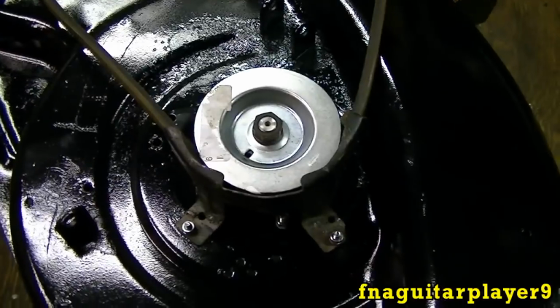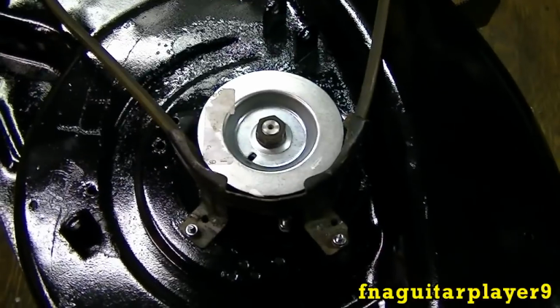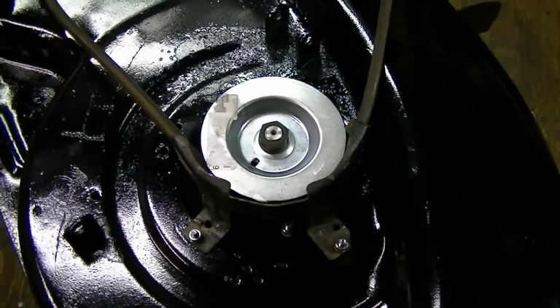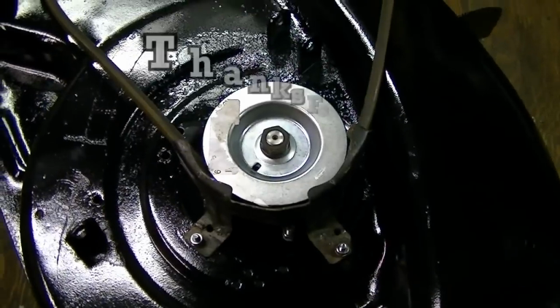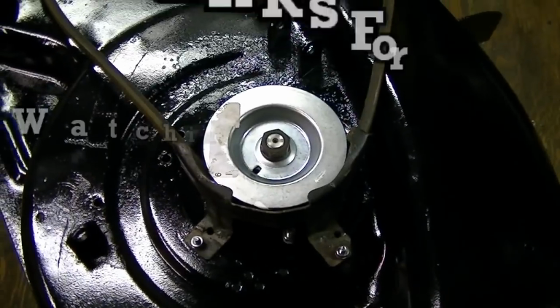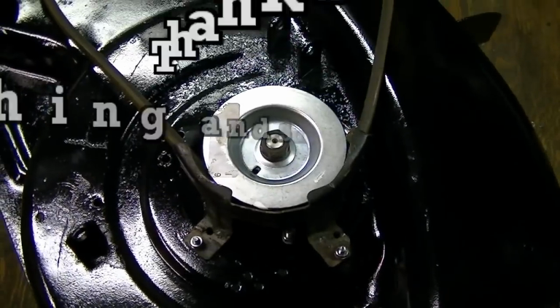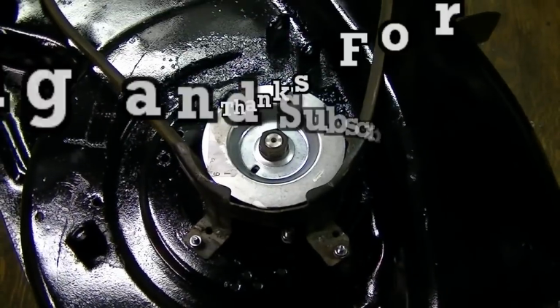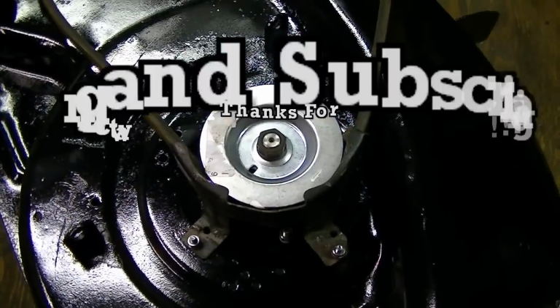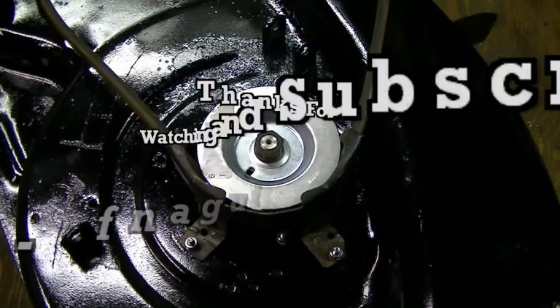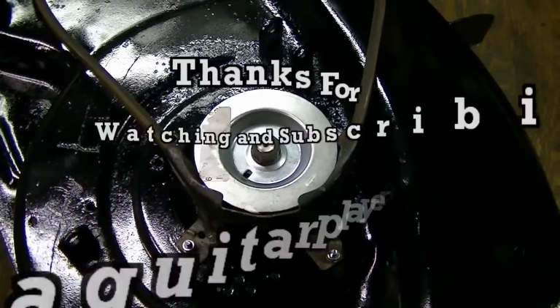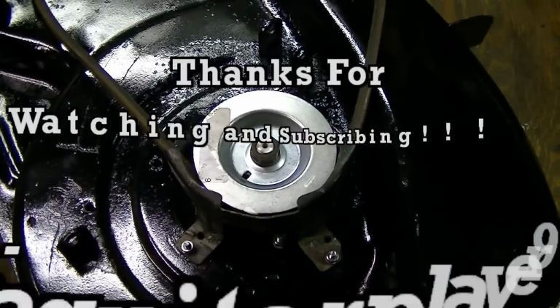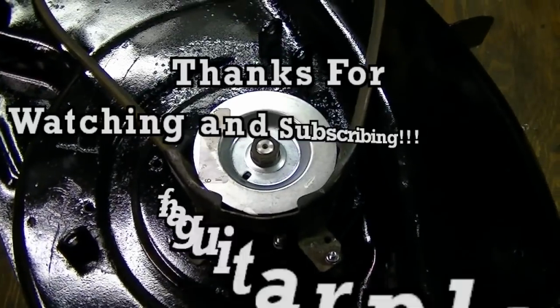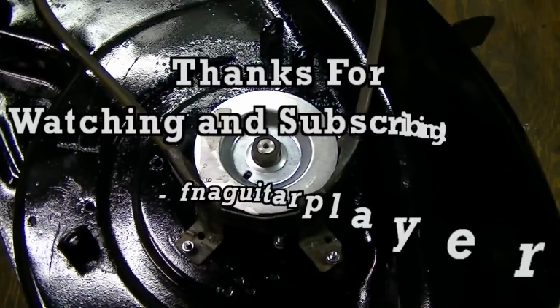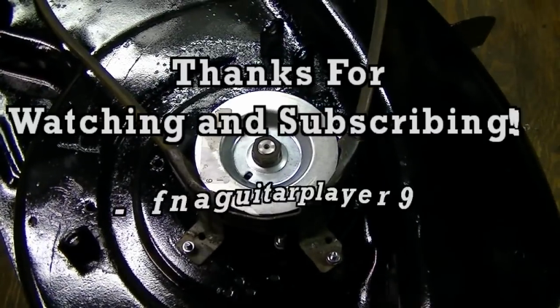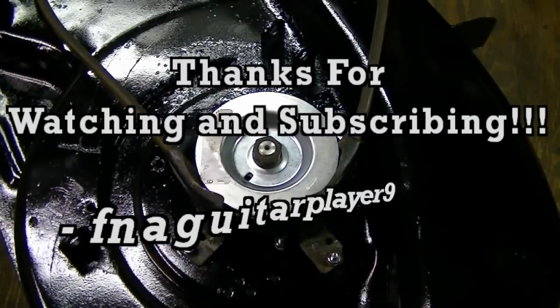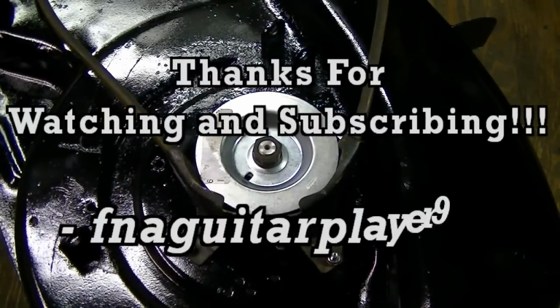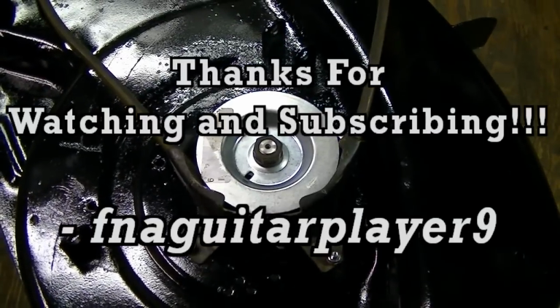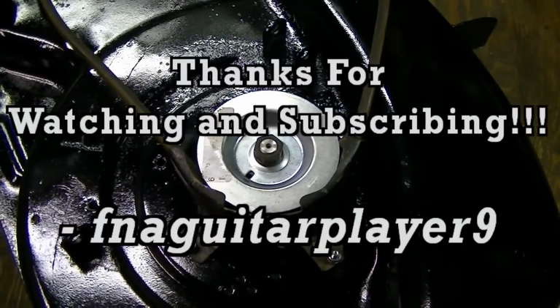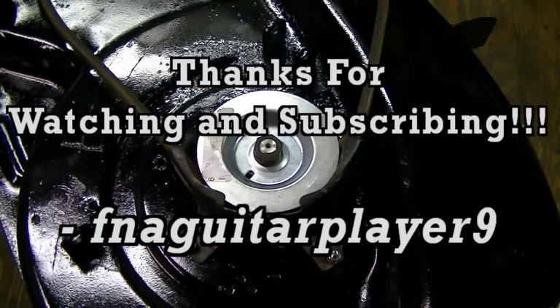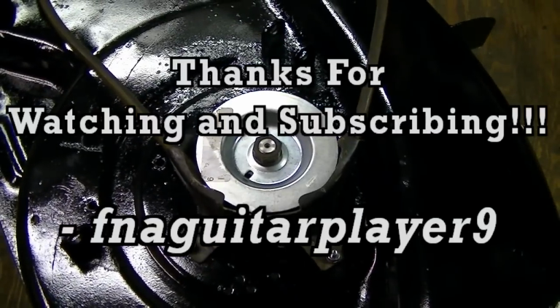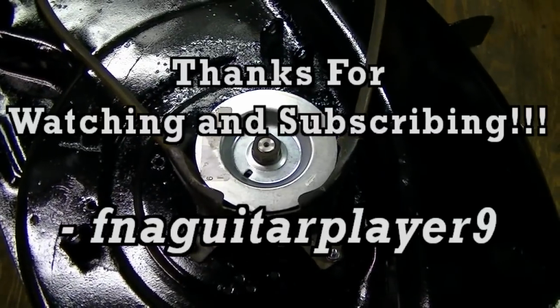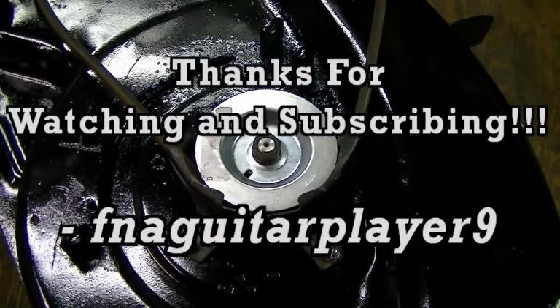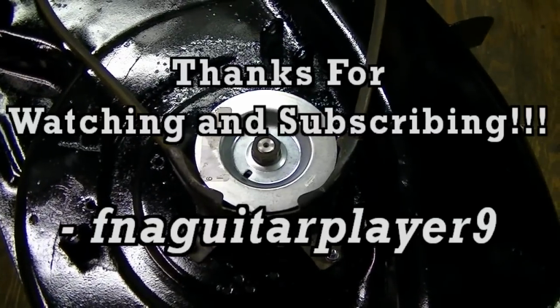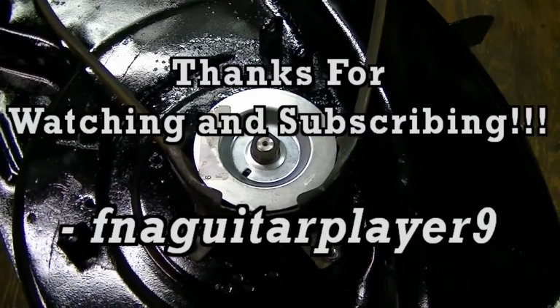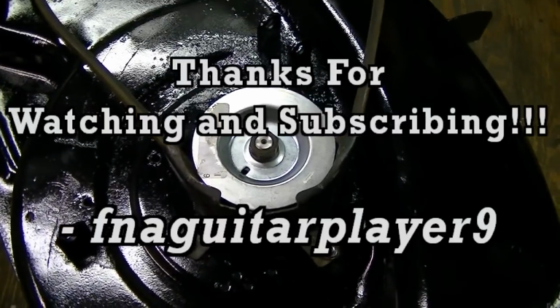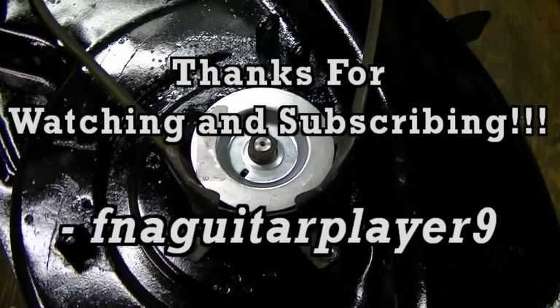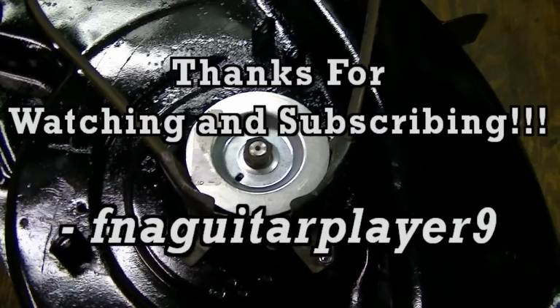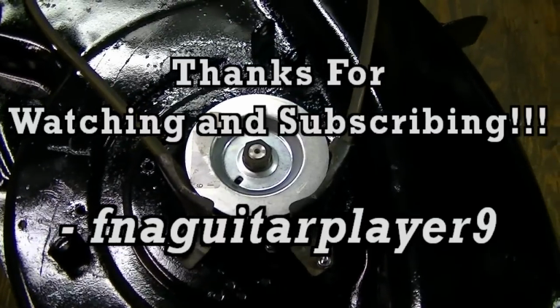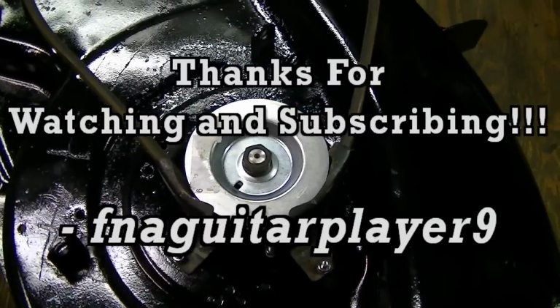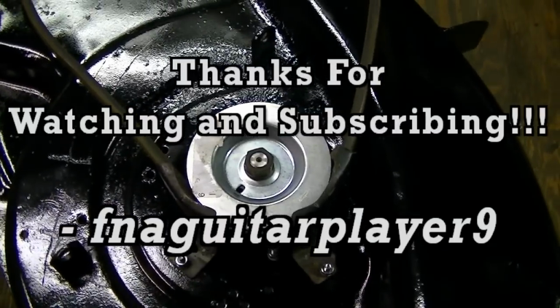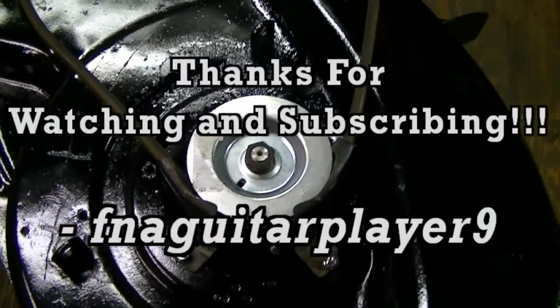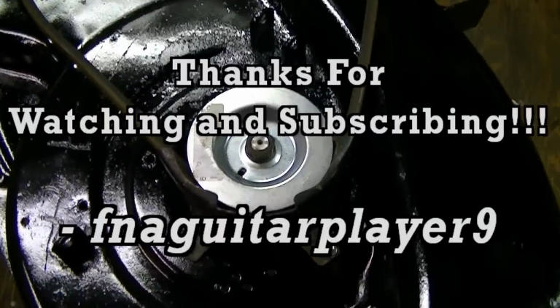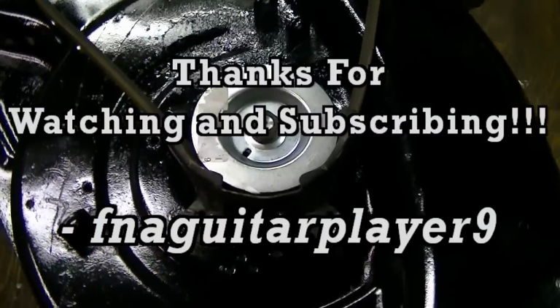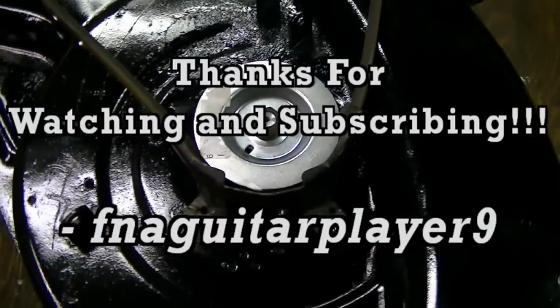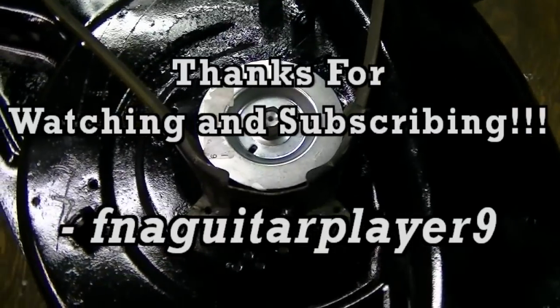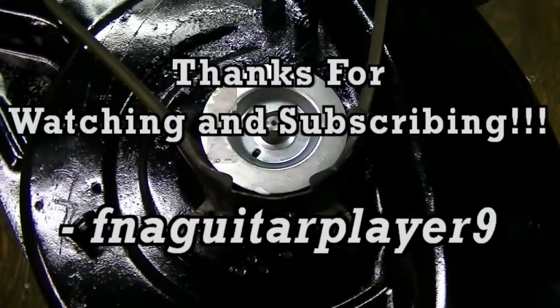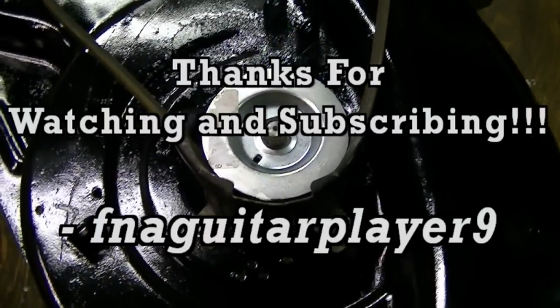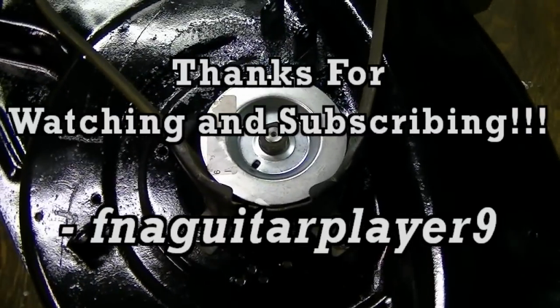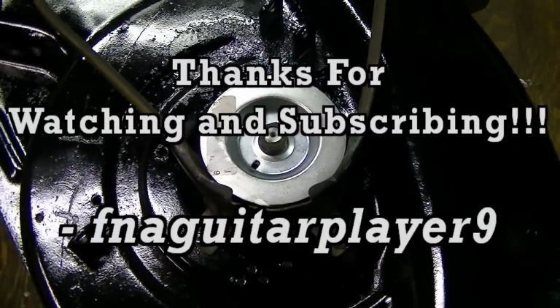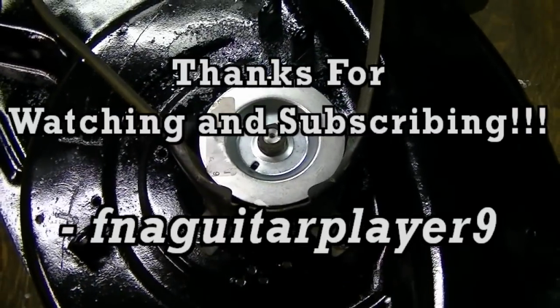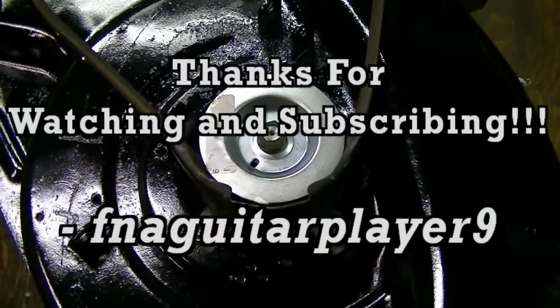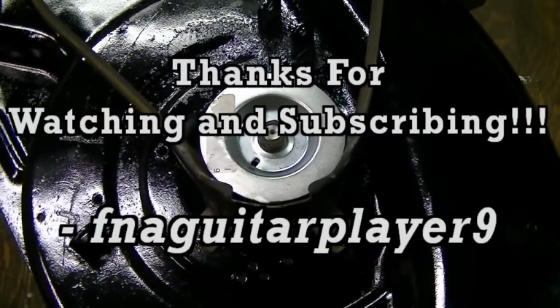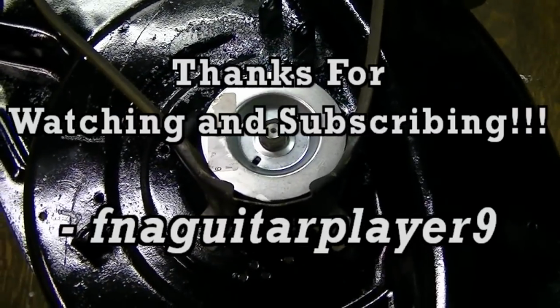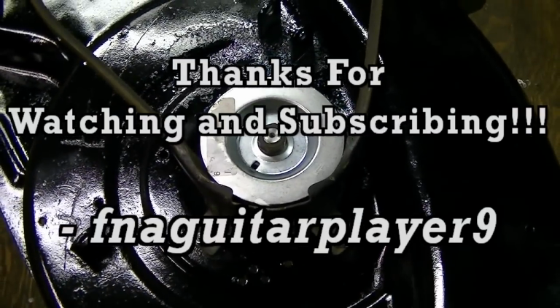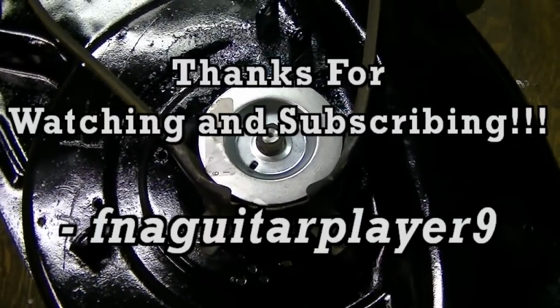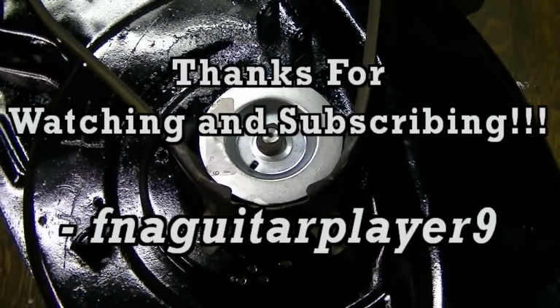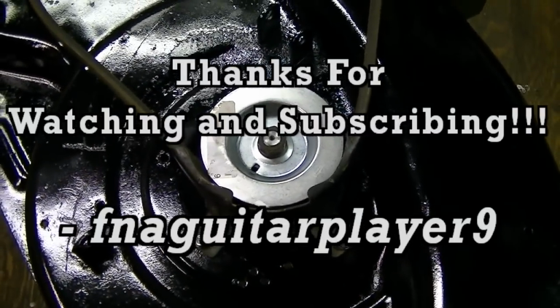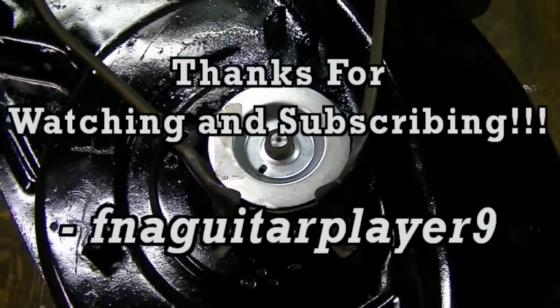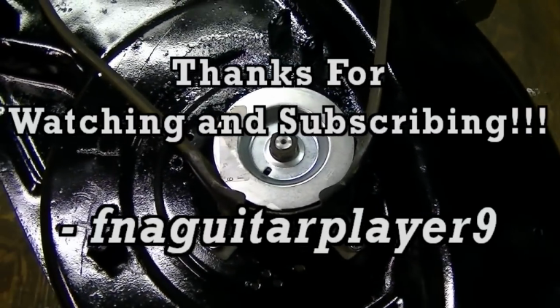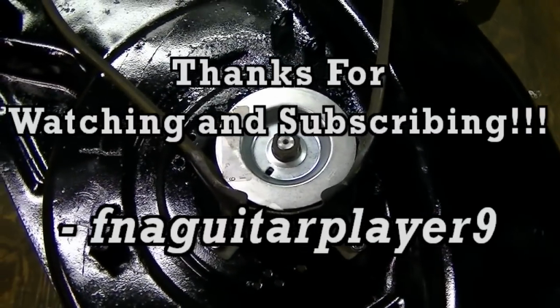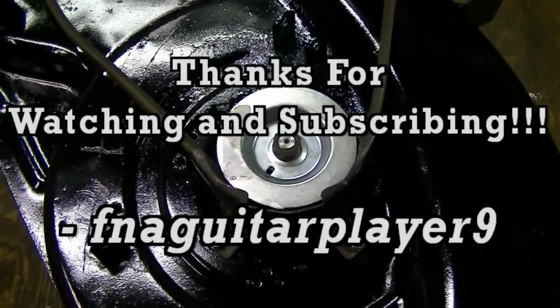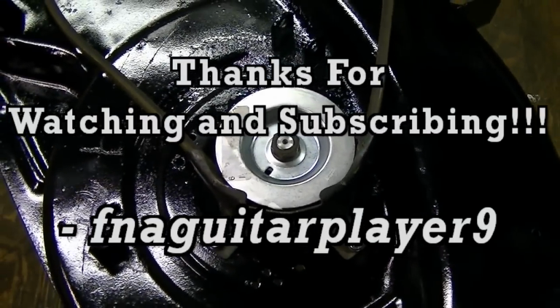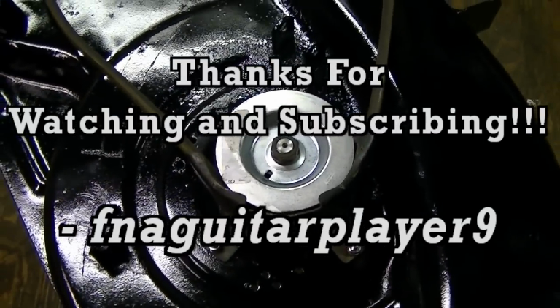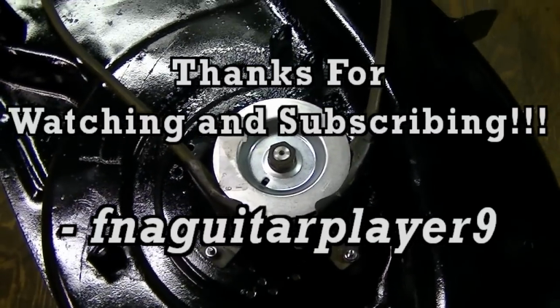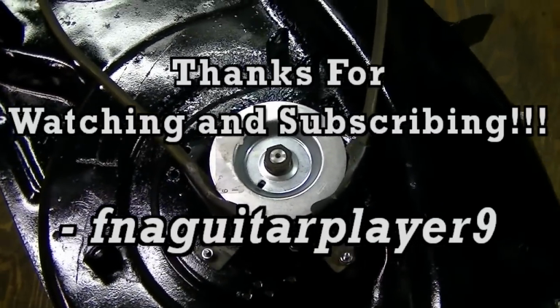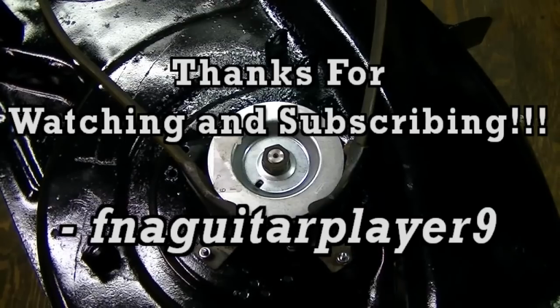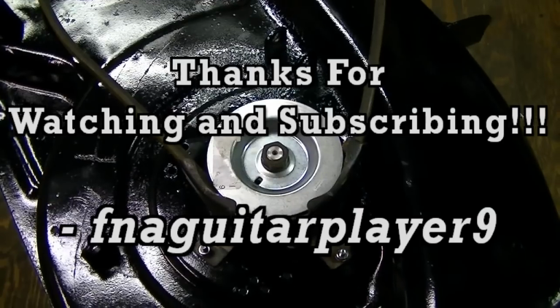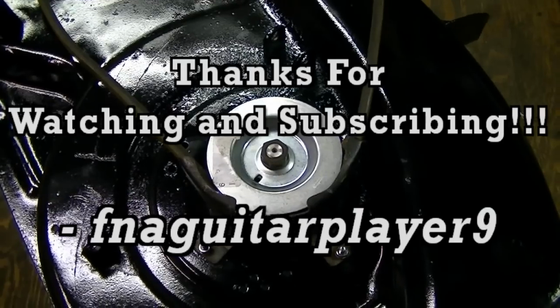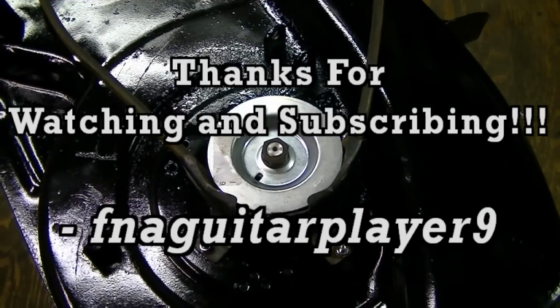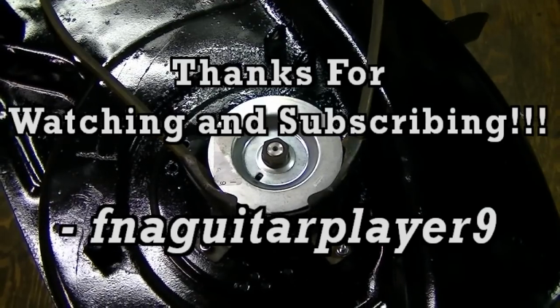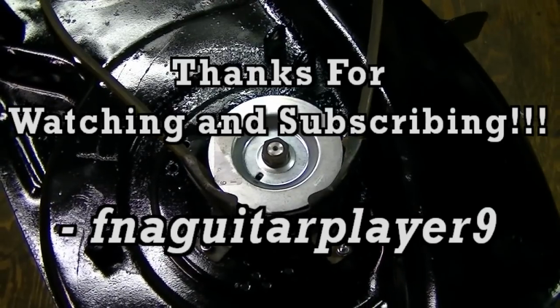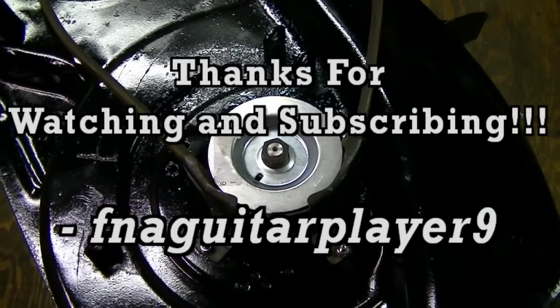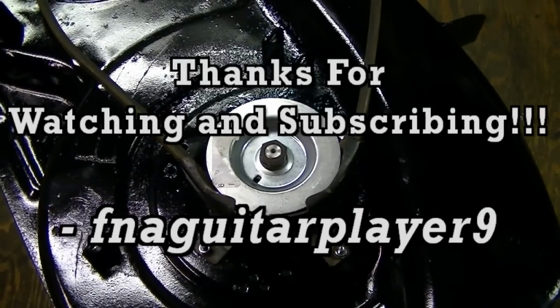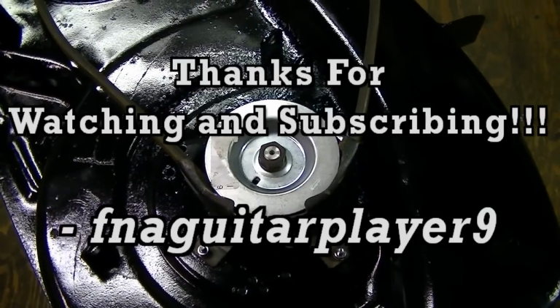If you've got any questions or comments, leave a comment below or send me a message and I'll get back to you as soon as I can. Thanks for watching!